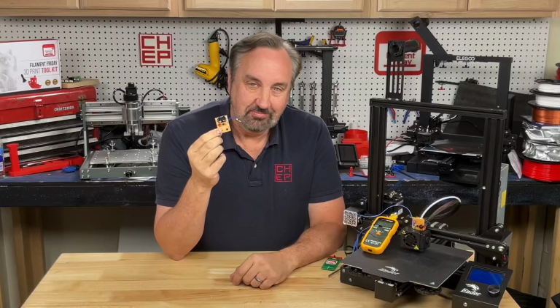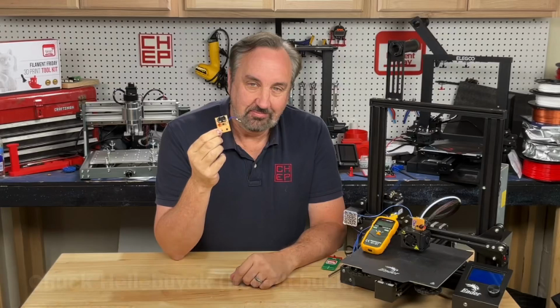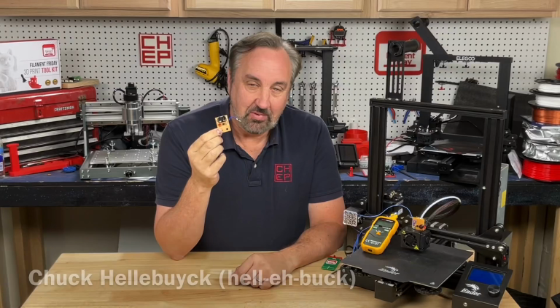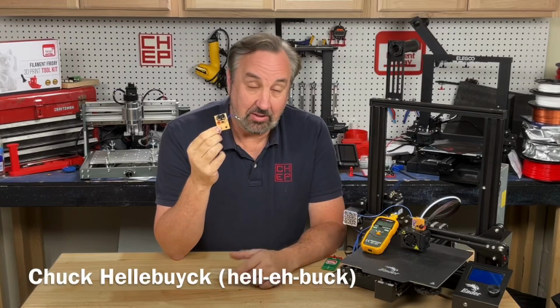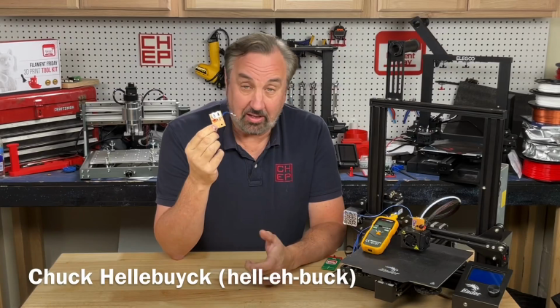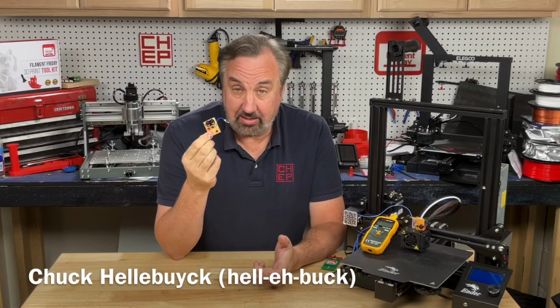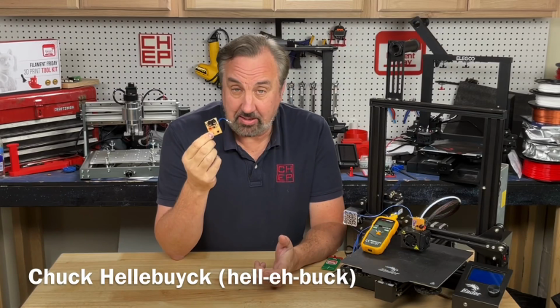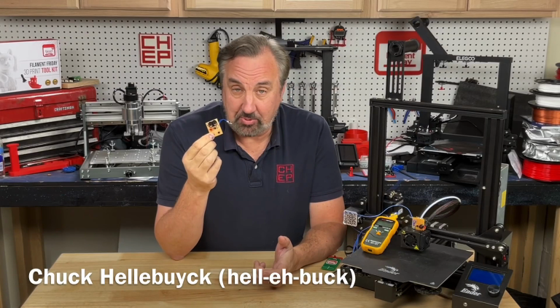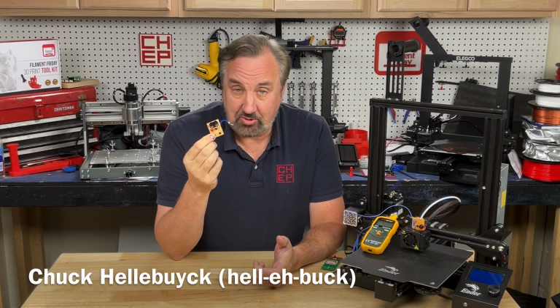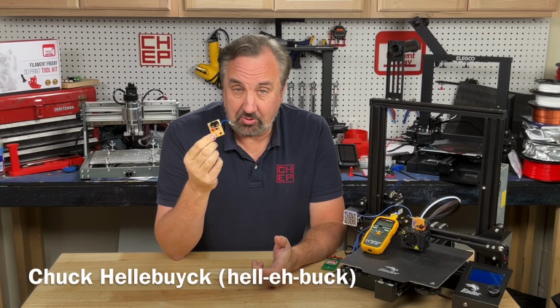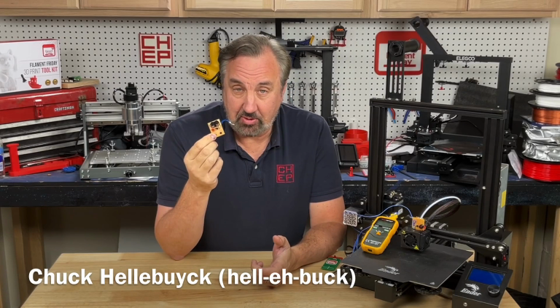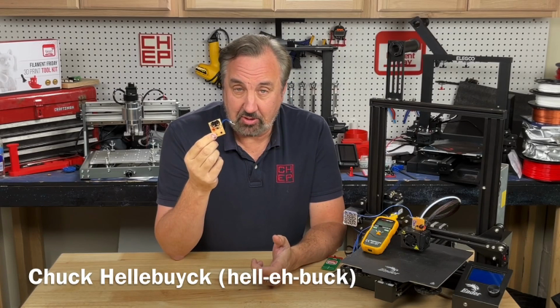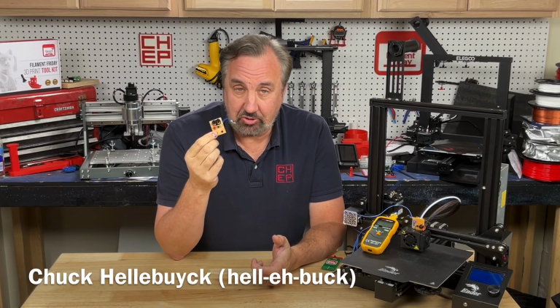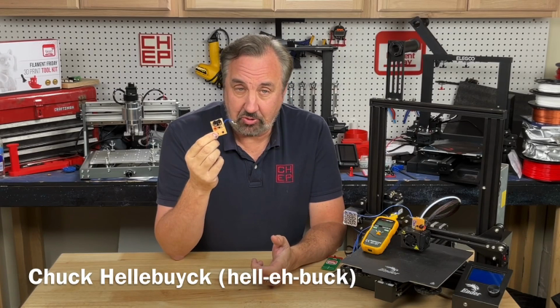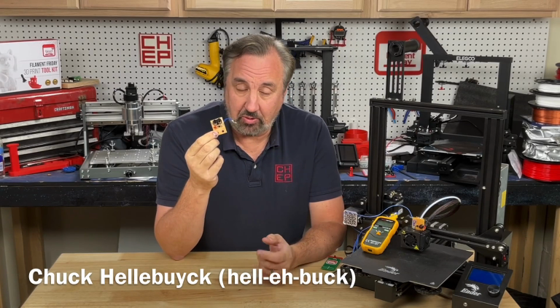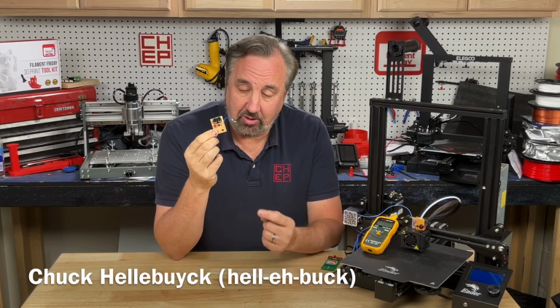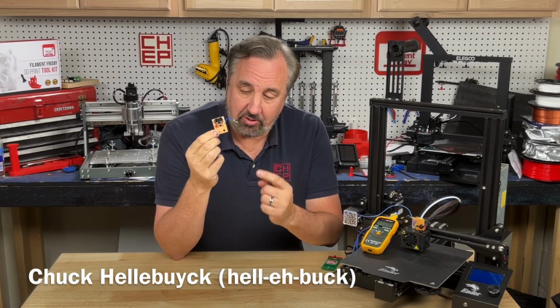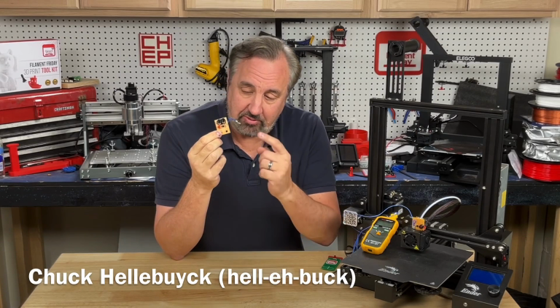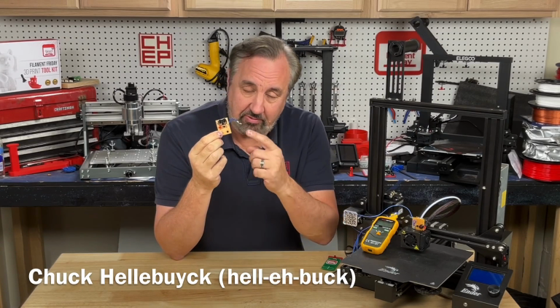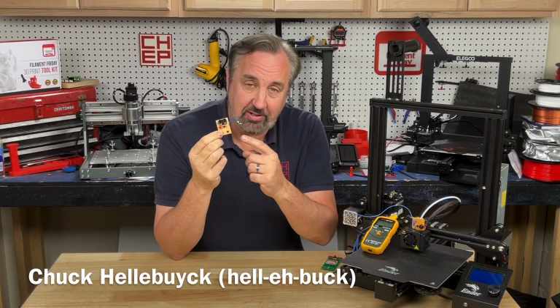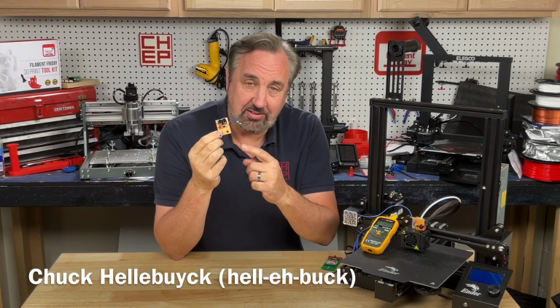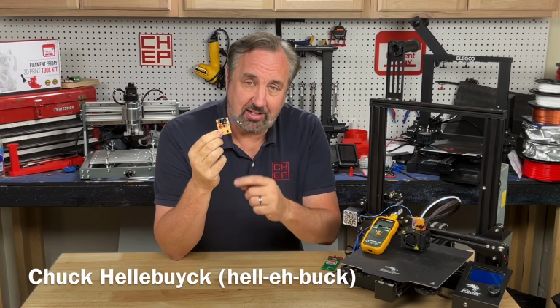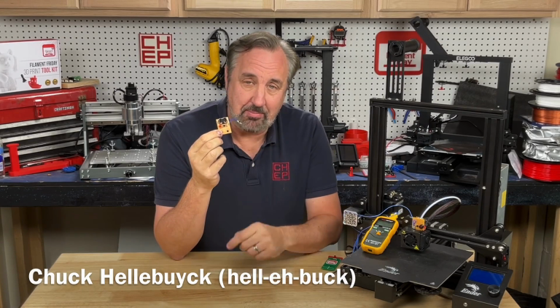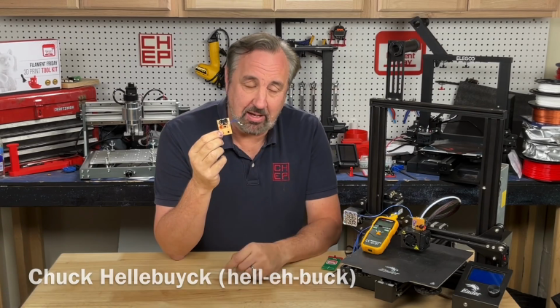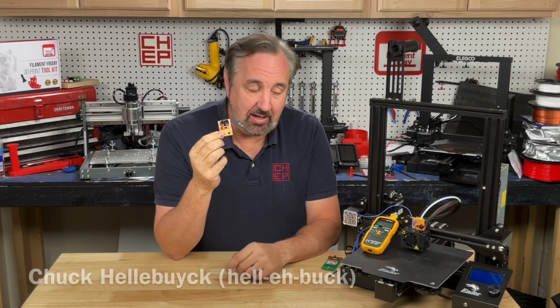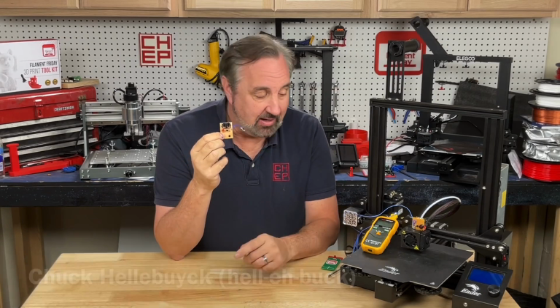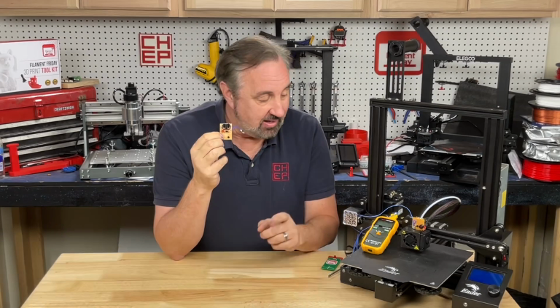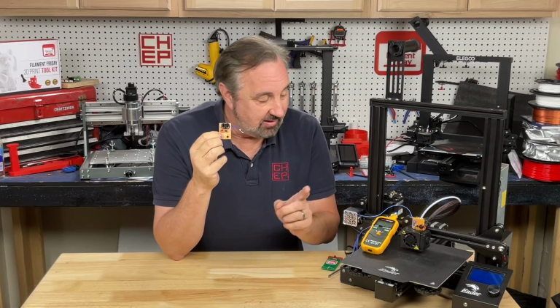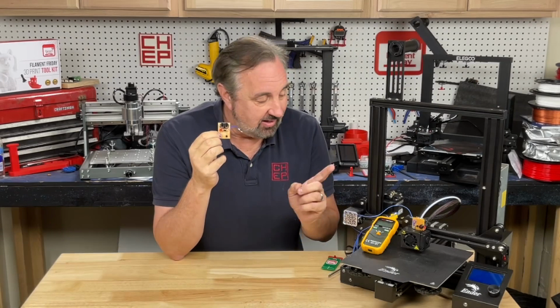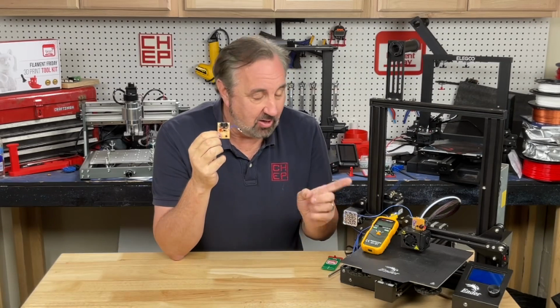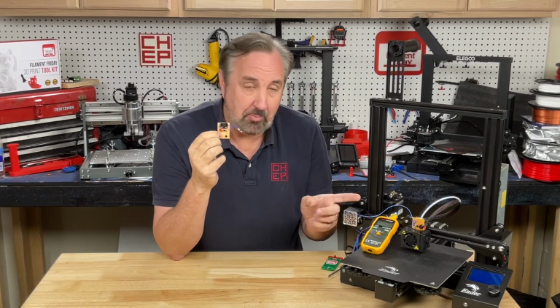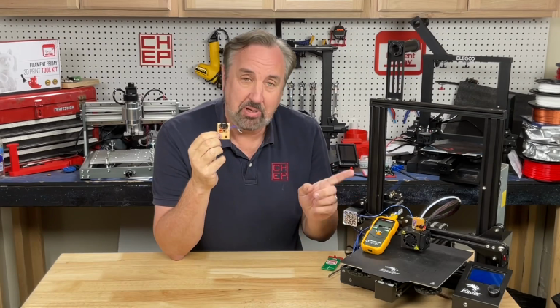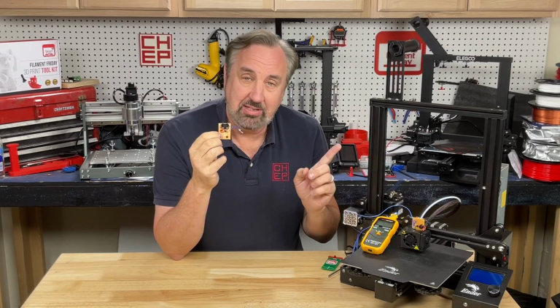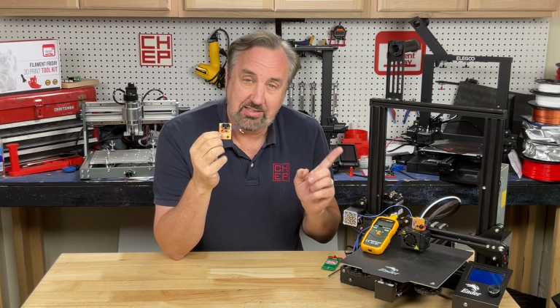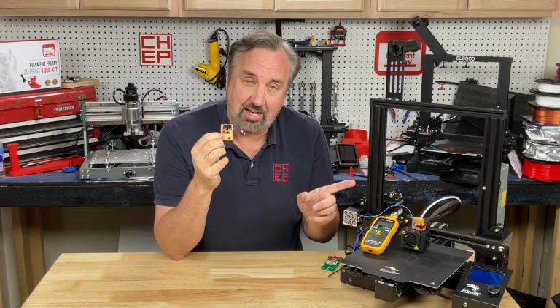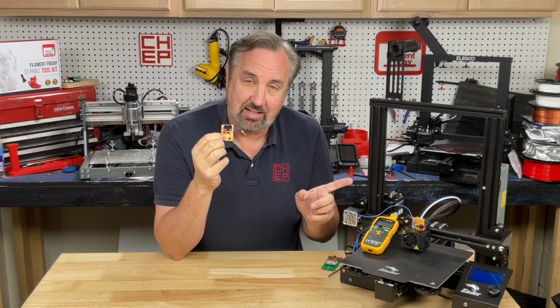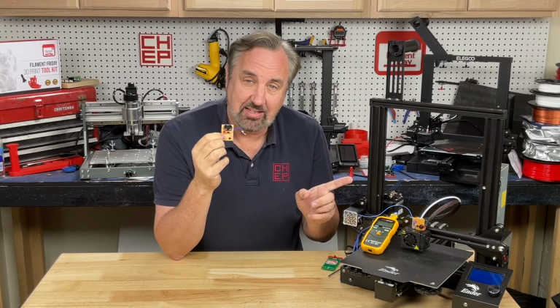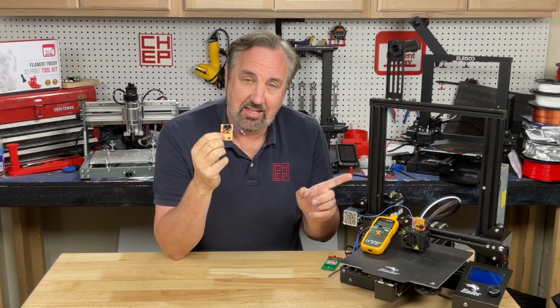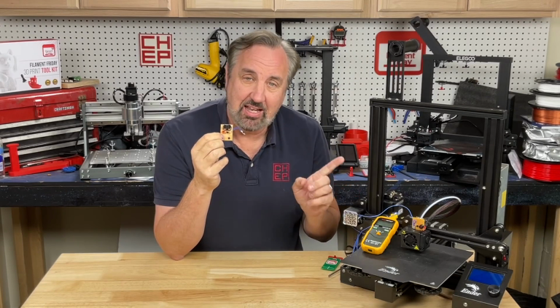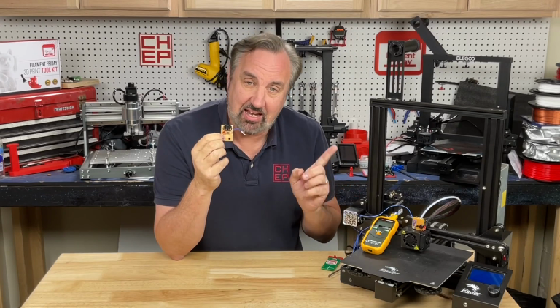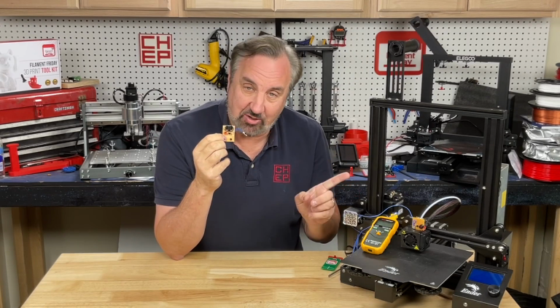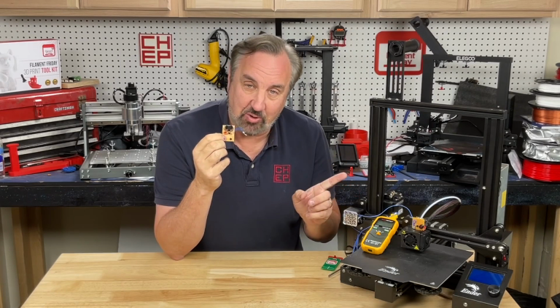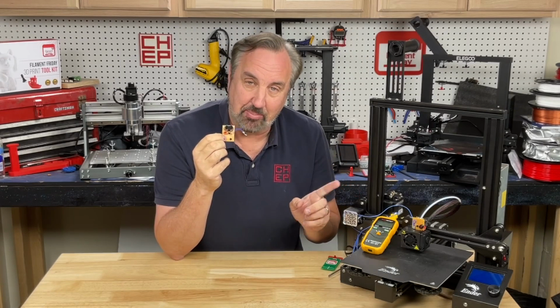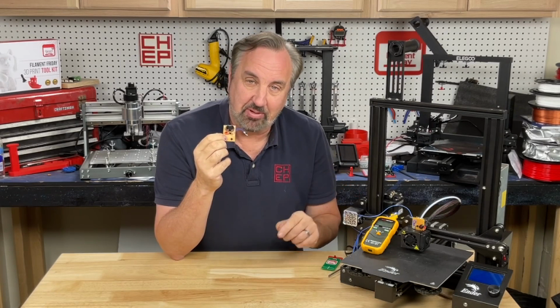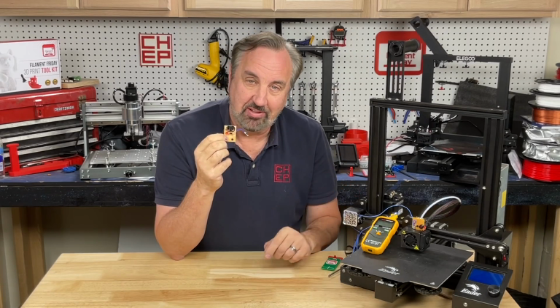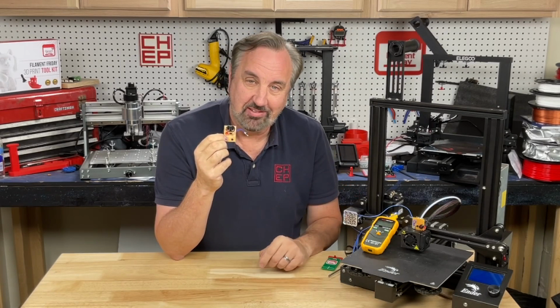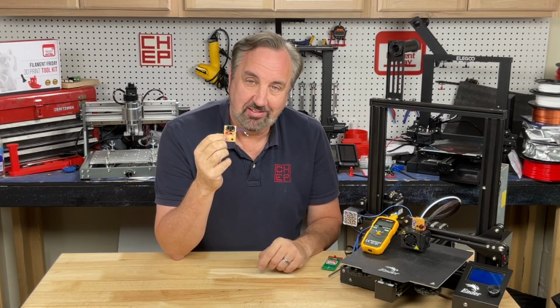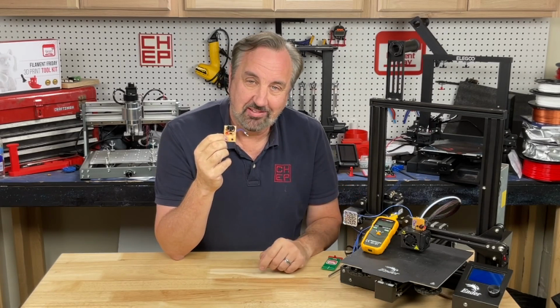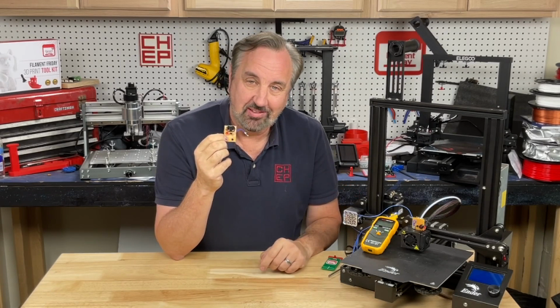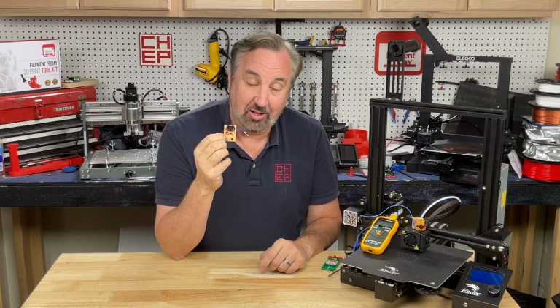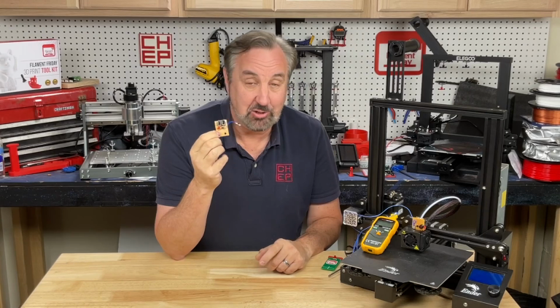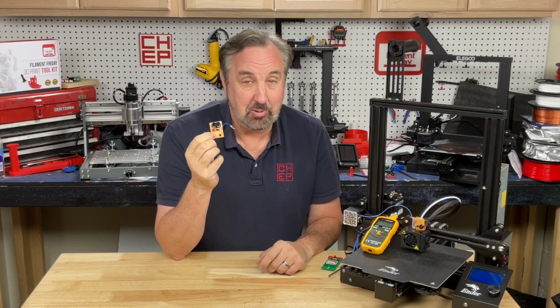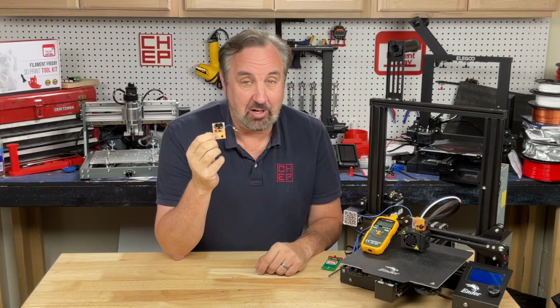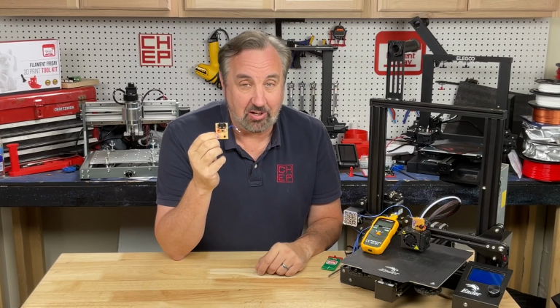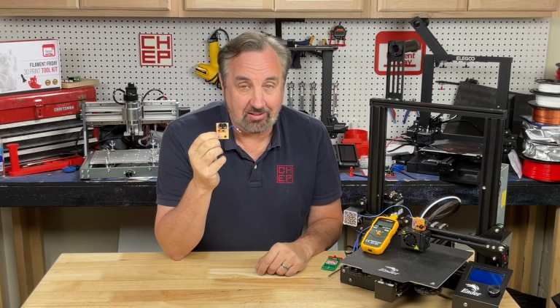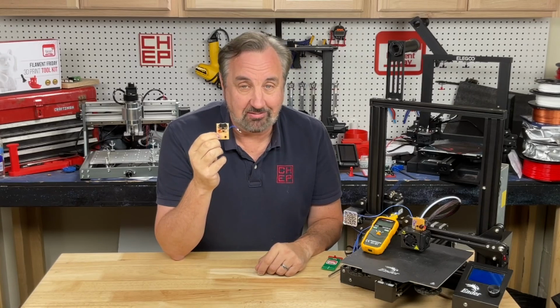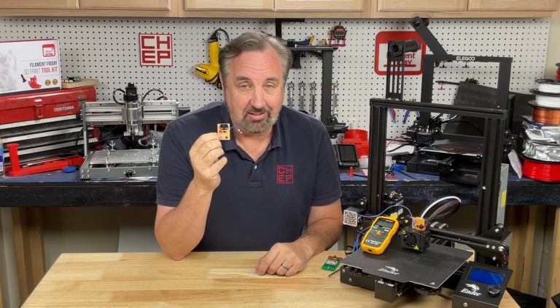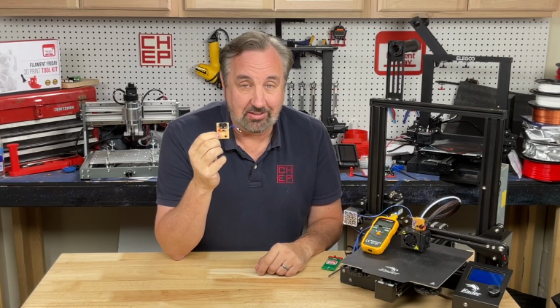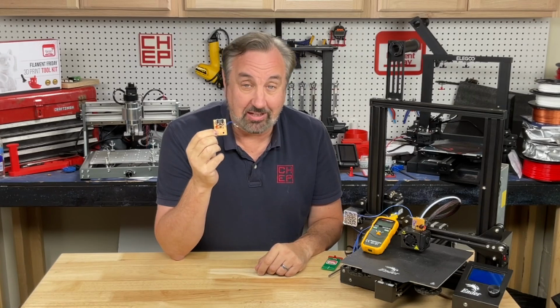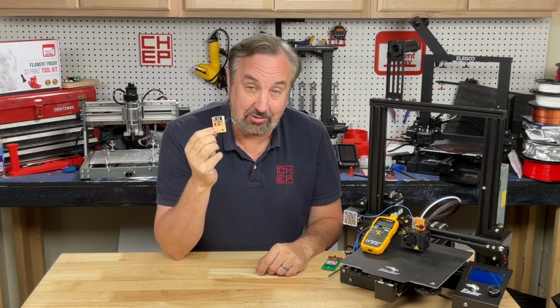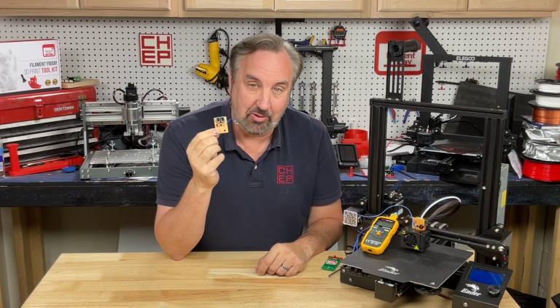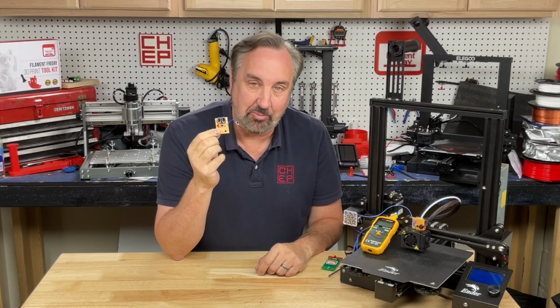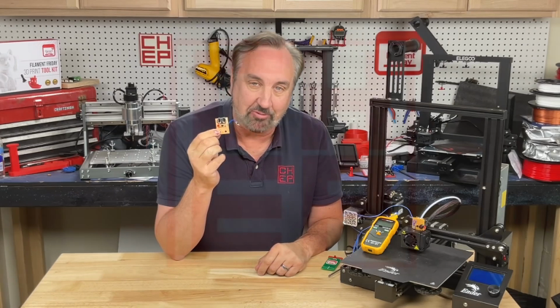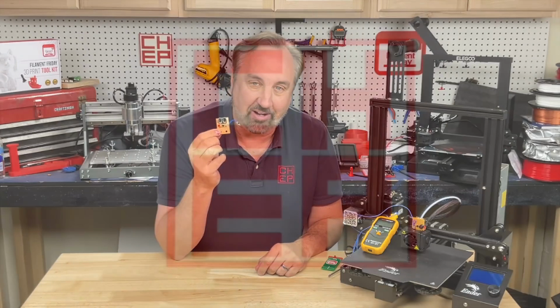On today's episode, I'll show you a little device that I made to help me detect heat creep. I'll explain it all on today's Filament Friday.